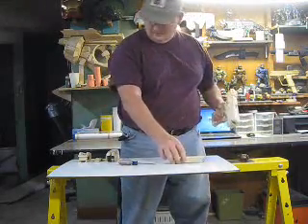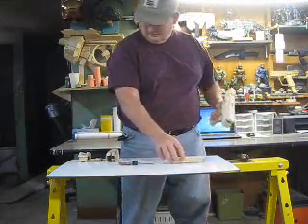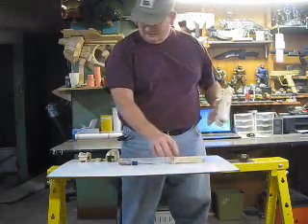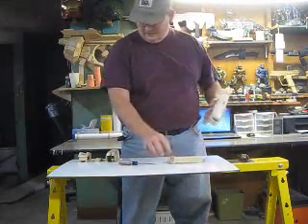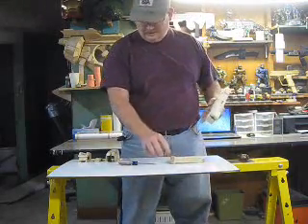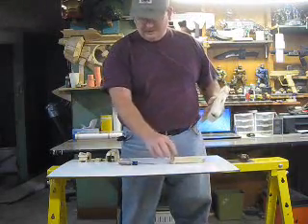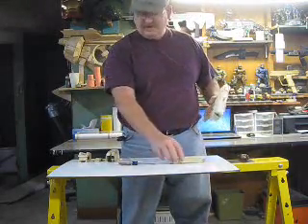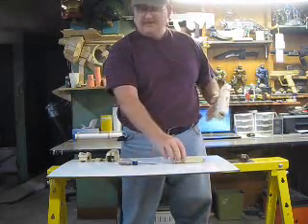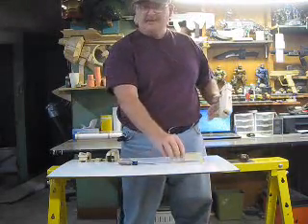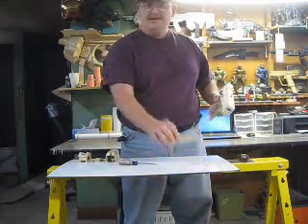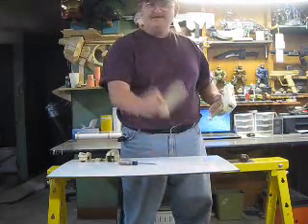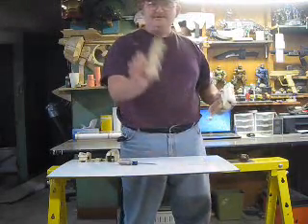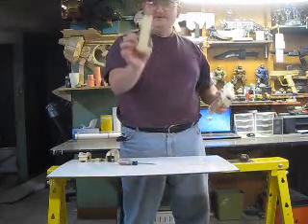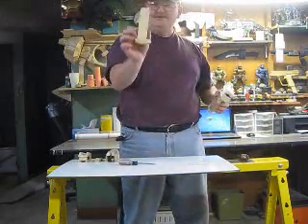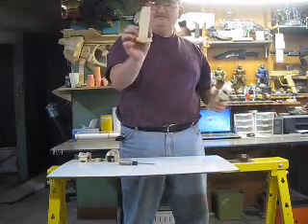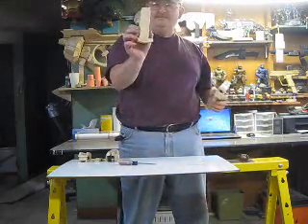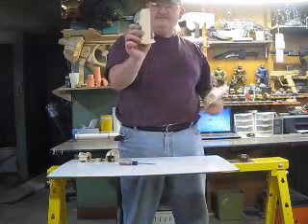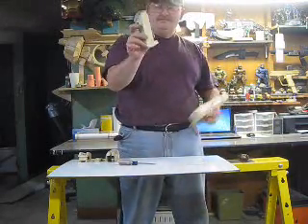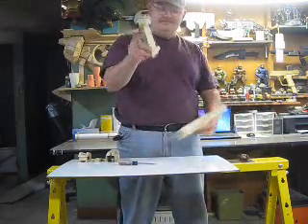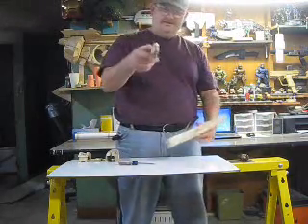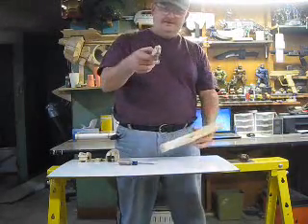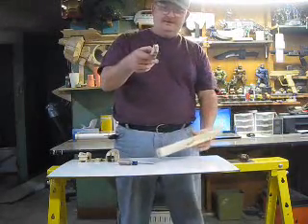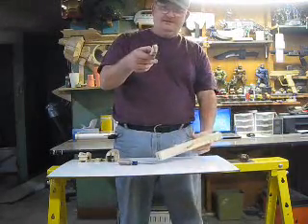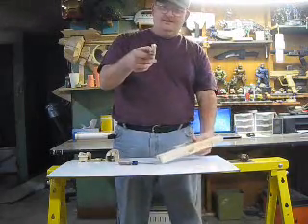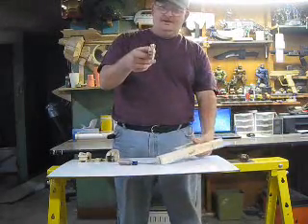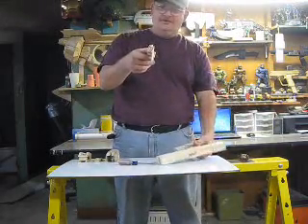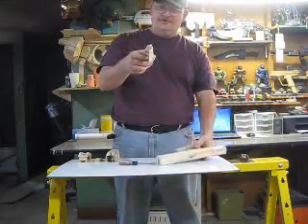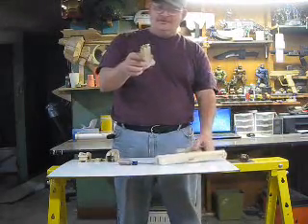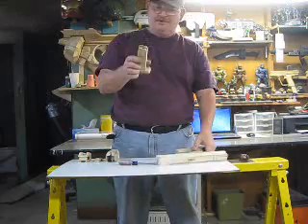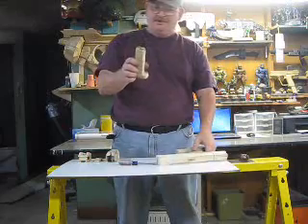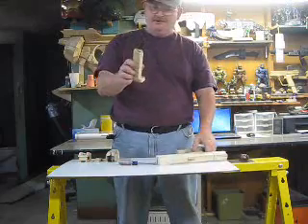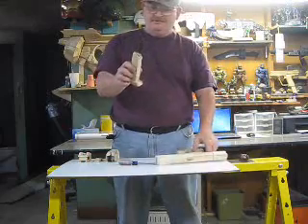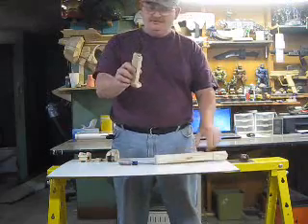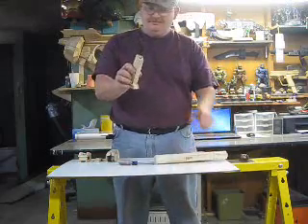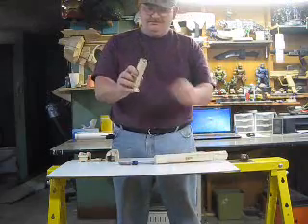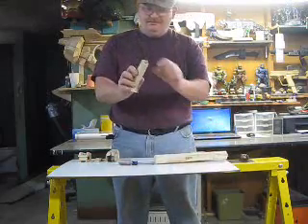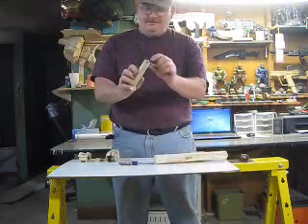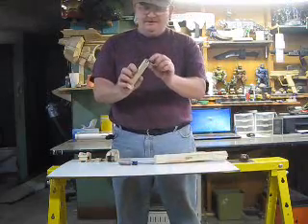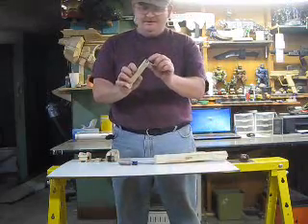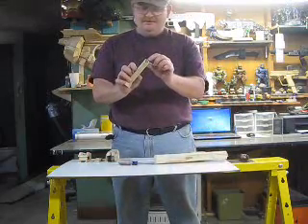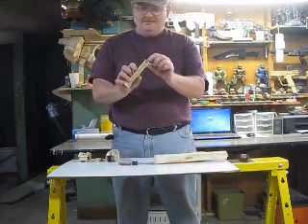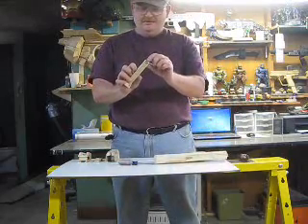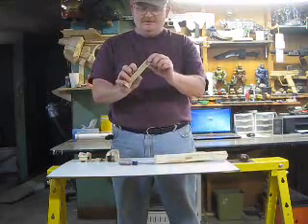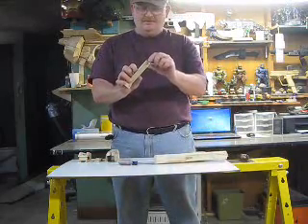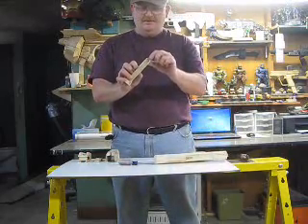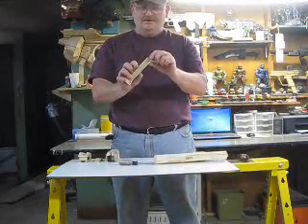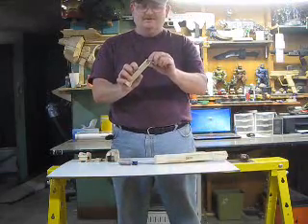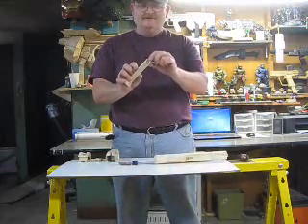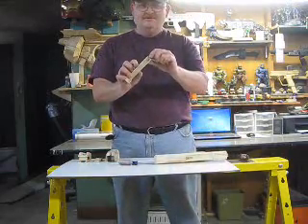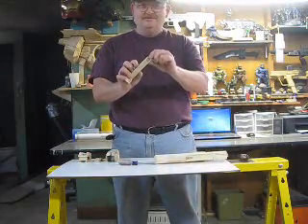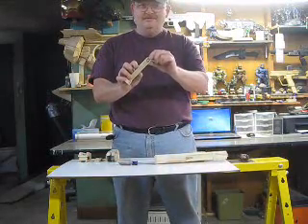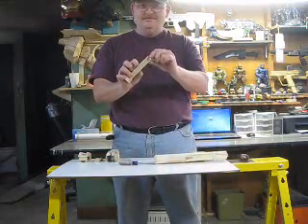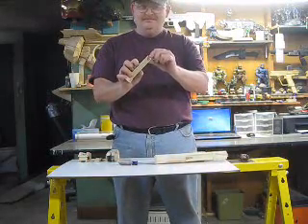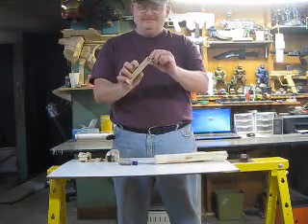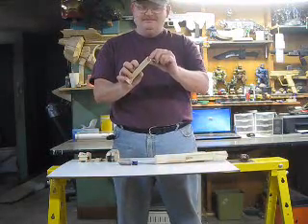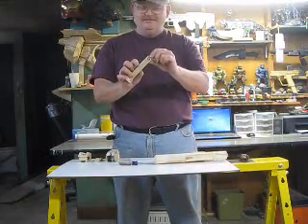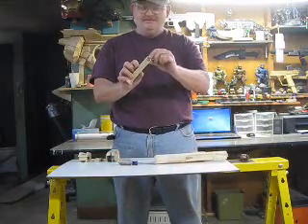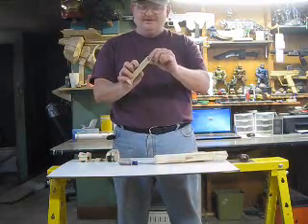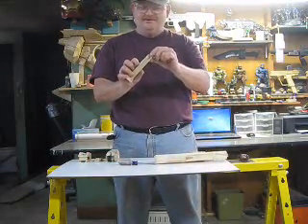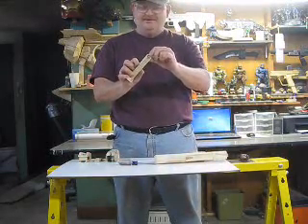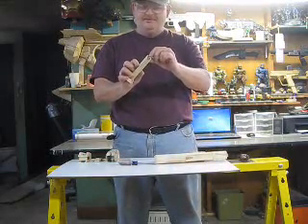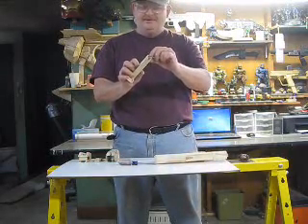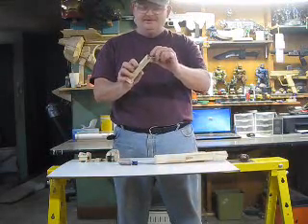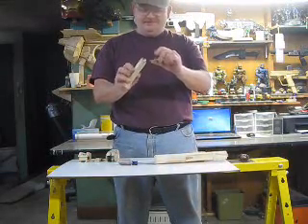Then you got a magazine that holds the bullet. The bullet works and the magazine works.